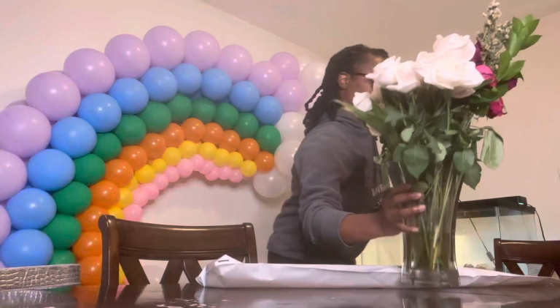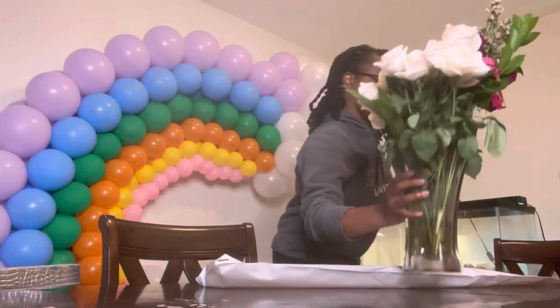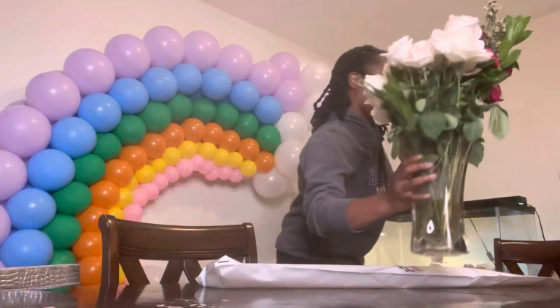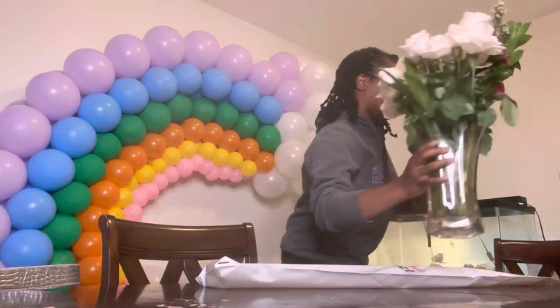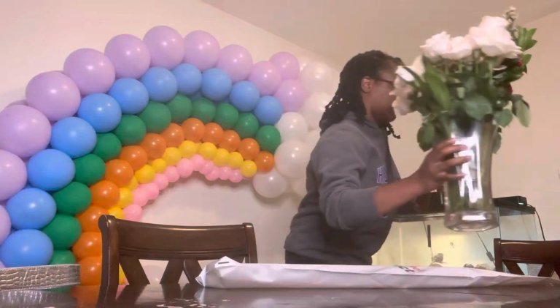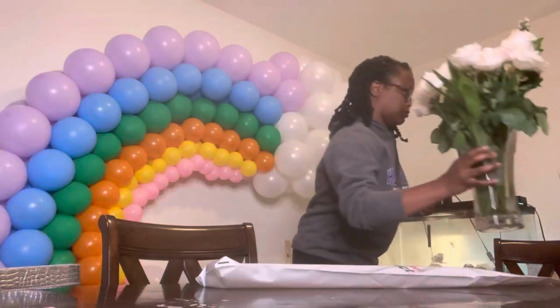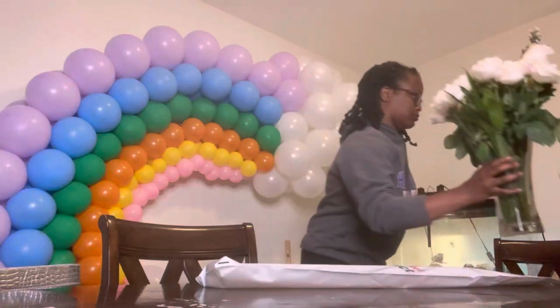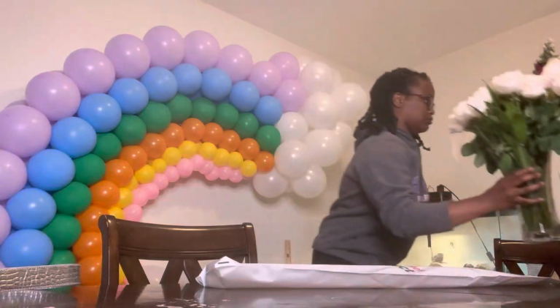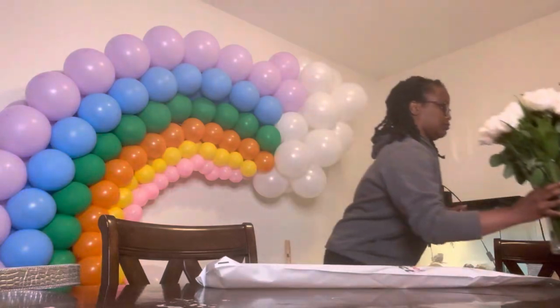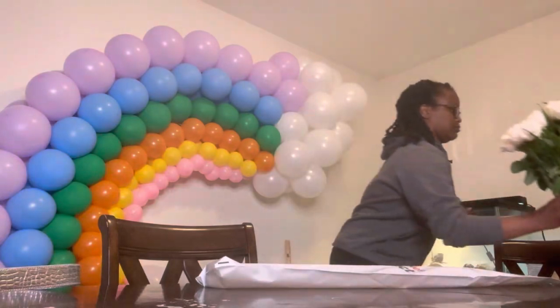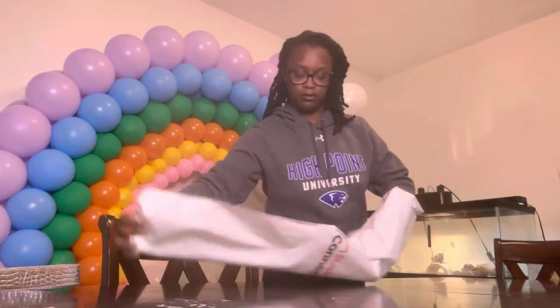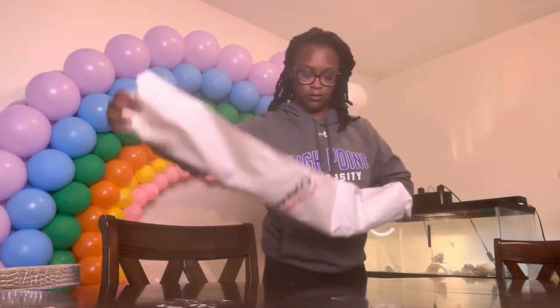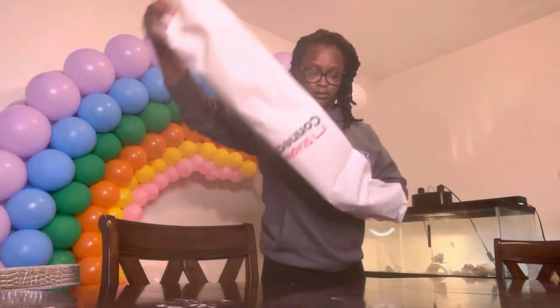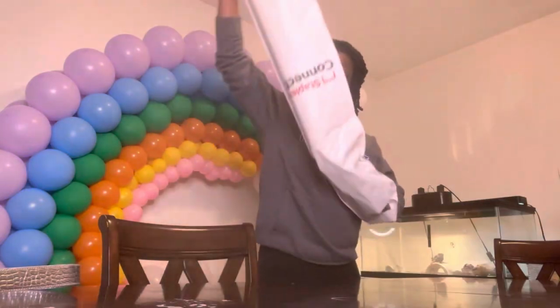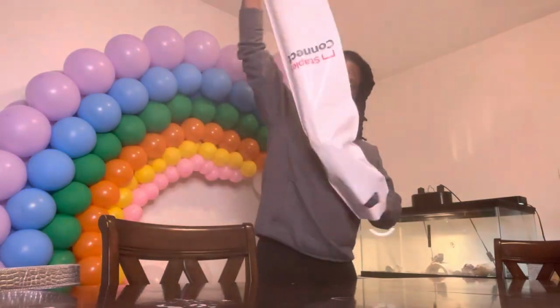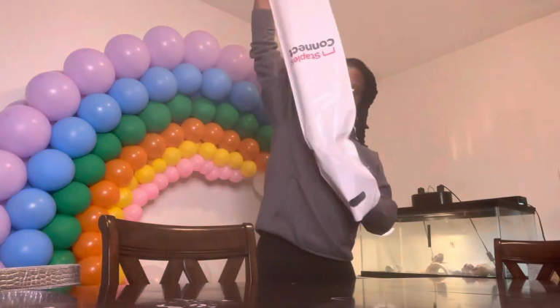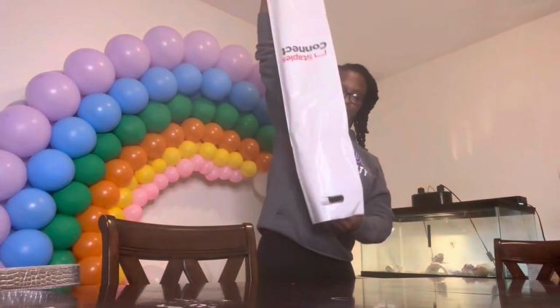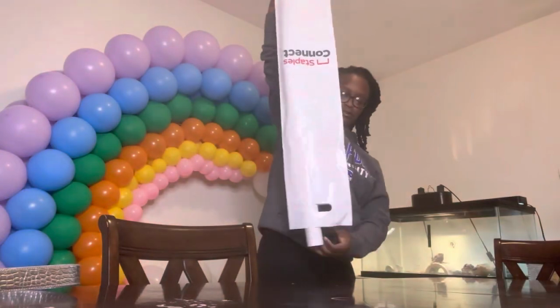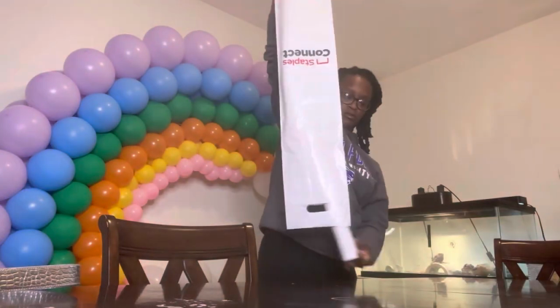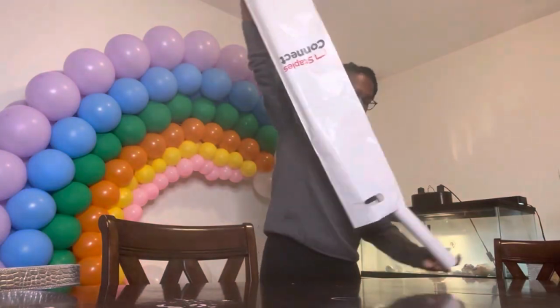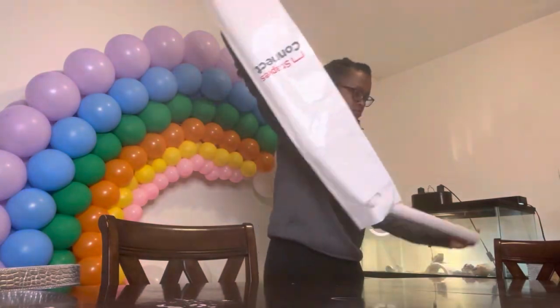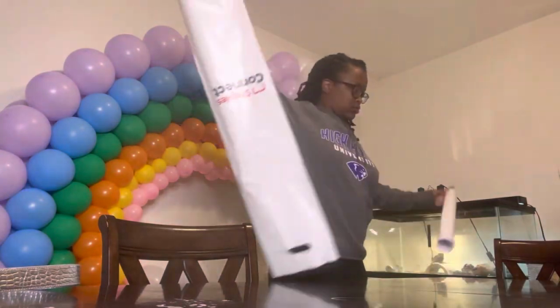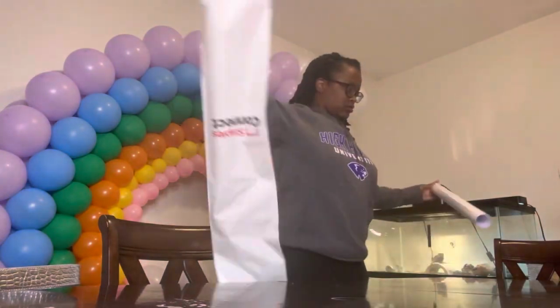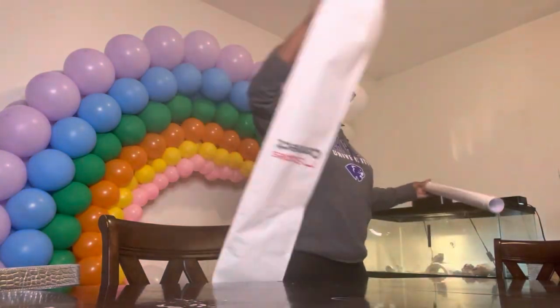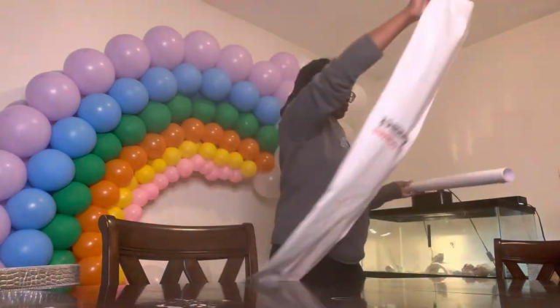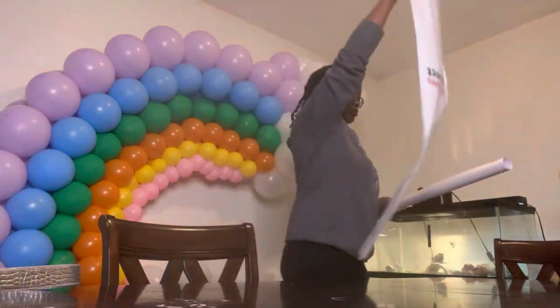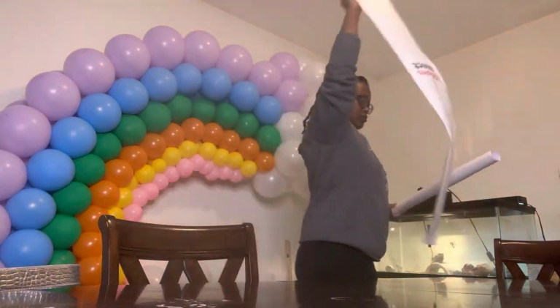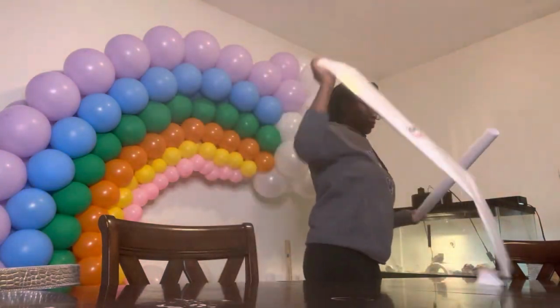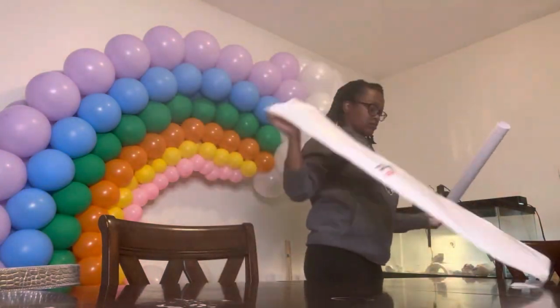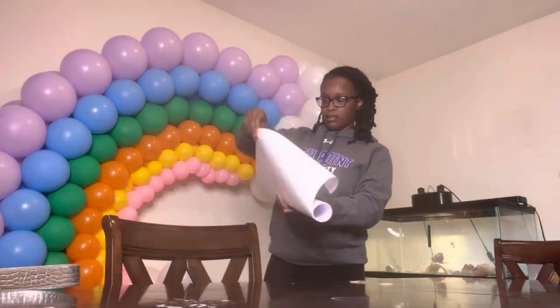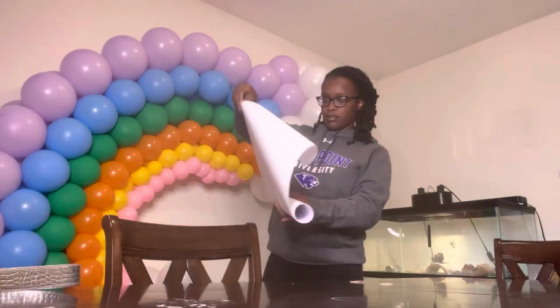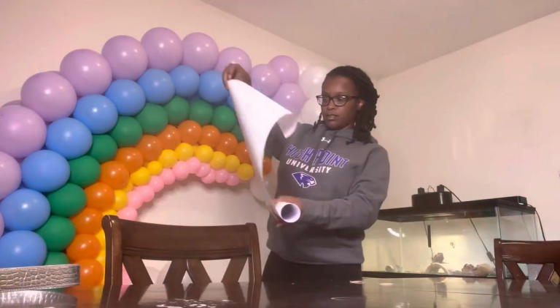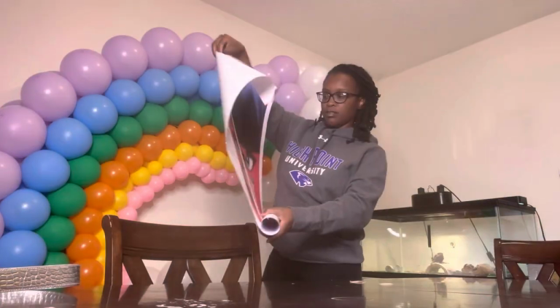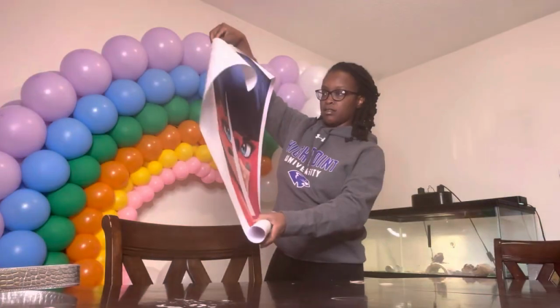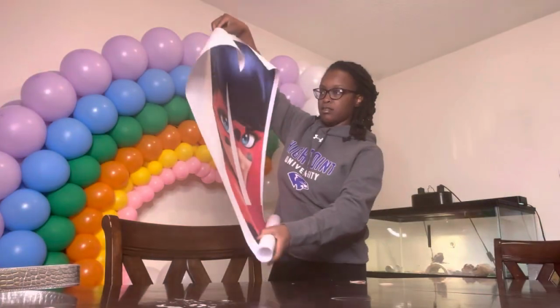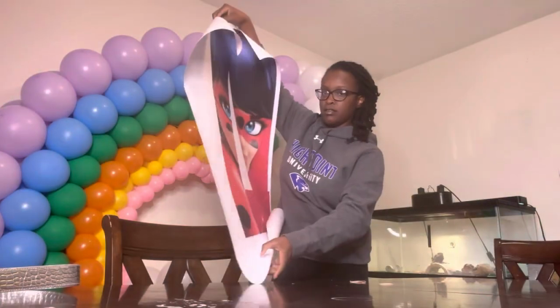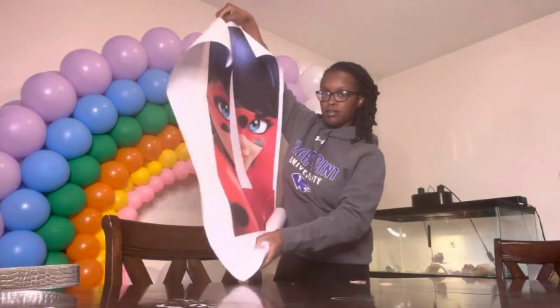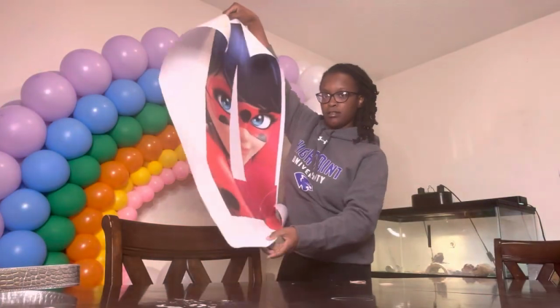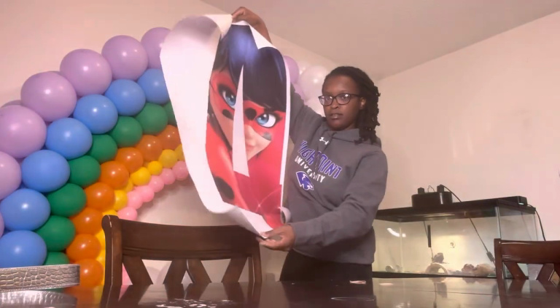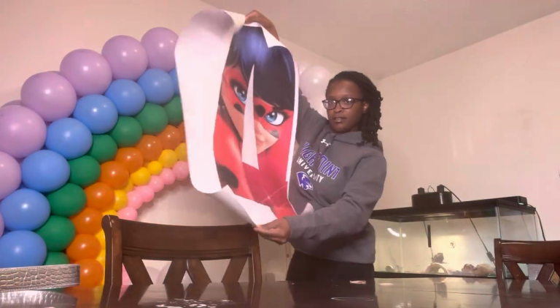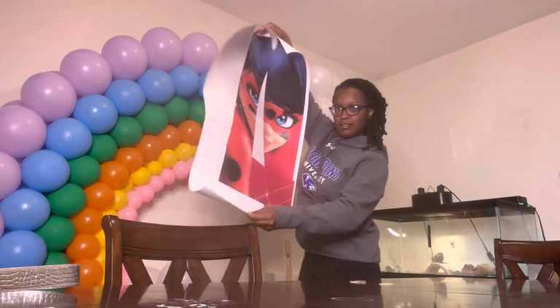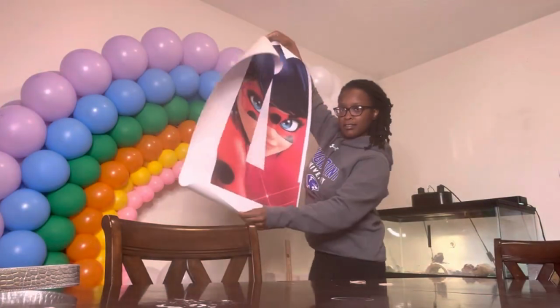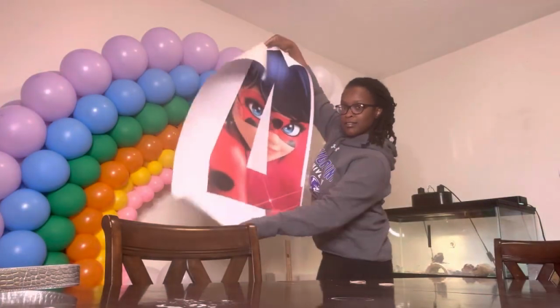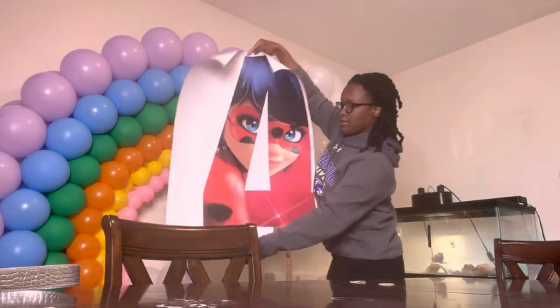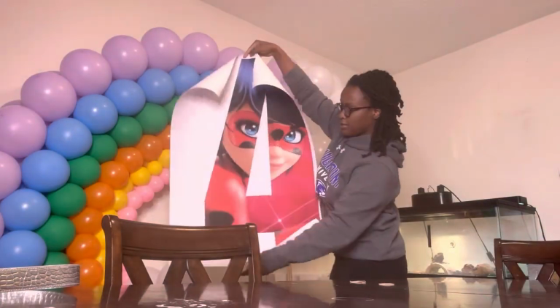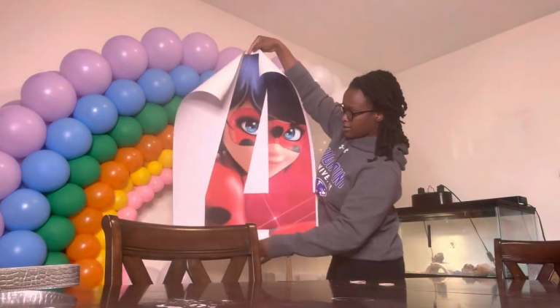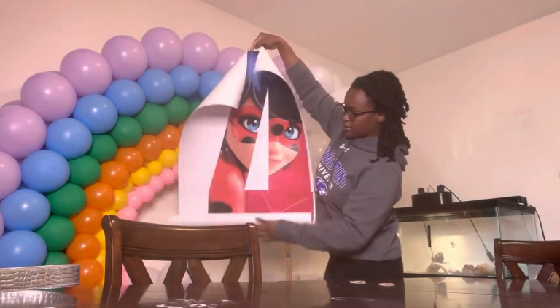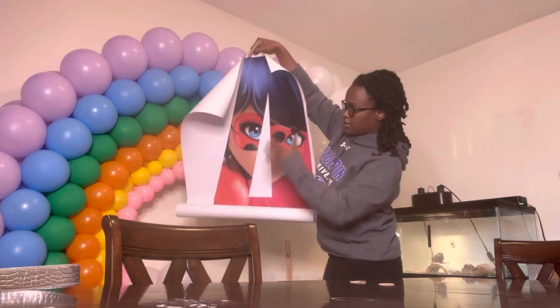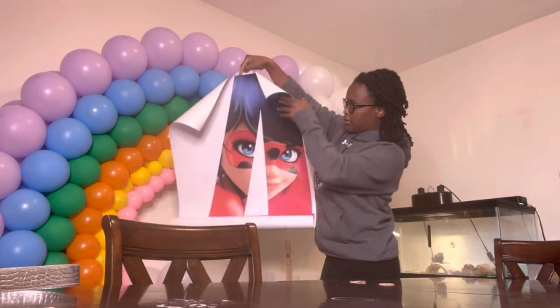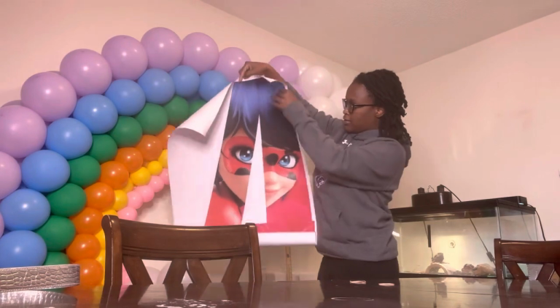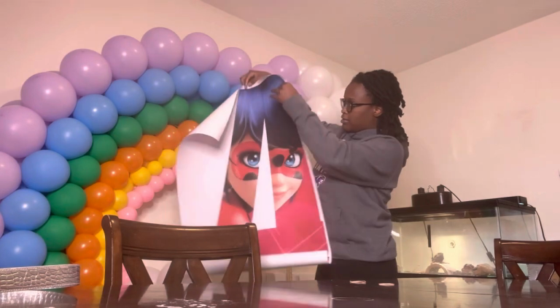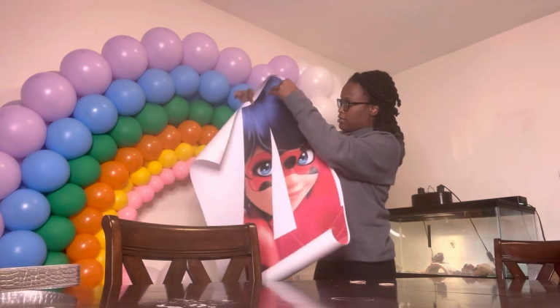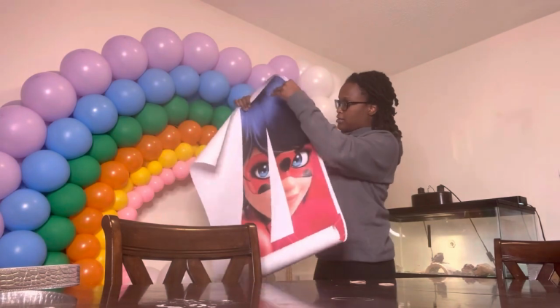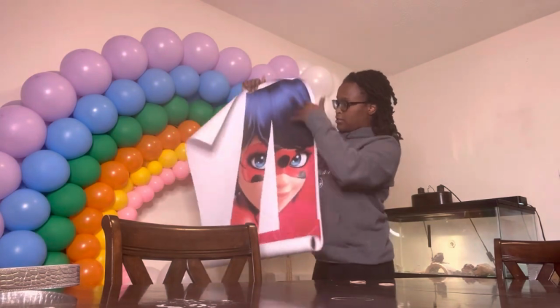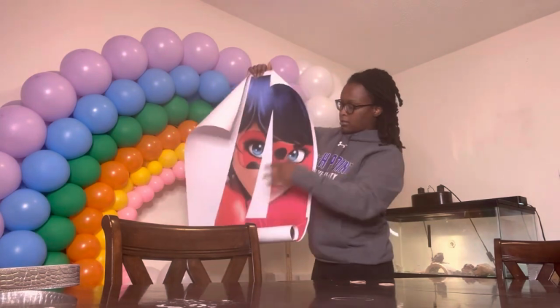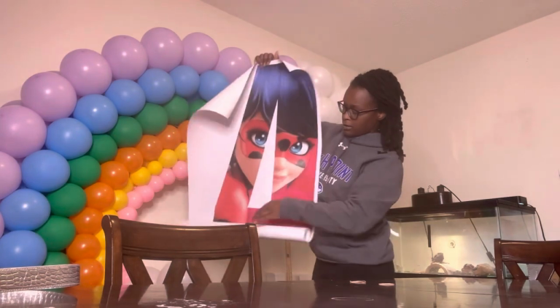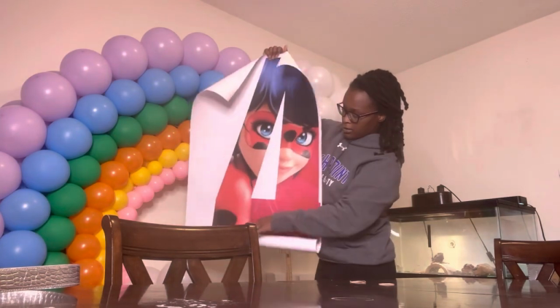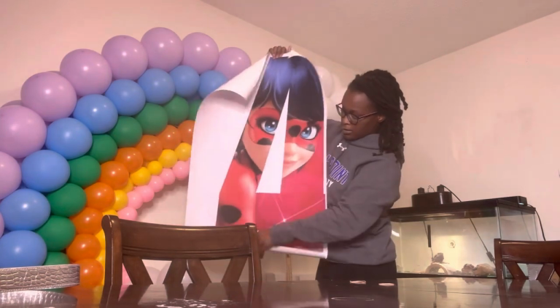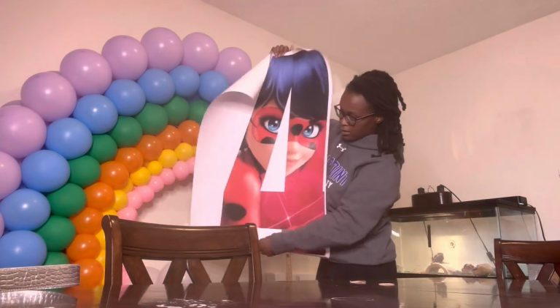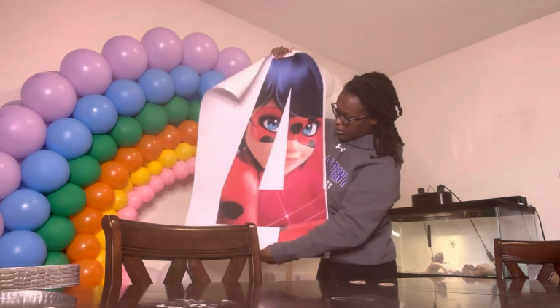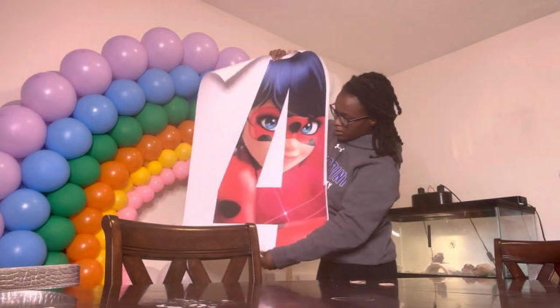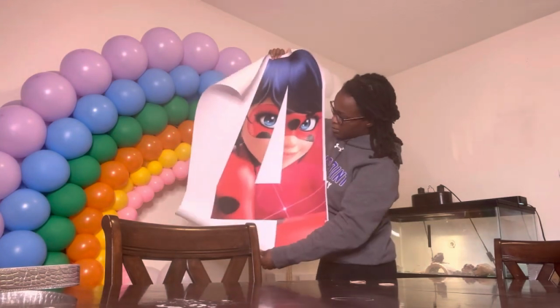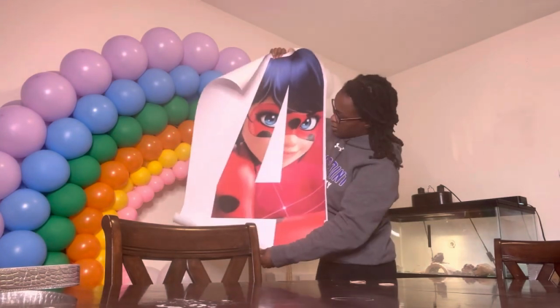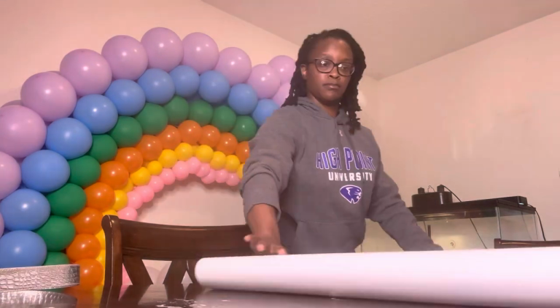Hey guys, it's your girl Chanel and I'm back with another video. As you guys can see, we are making a photo mosaic today.